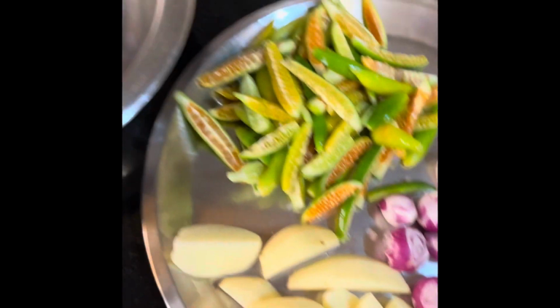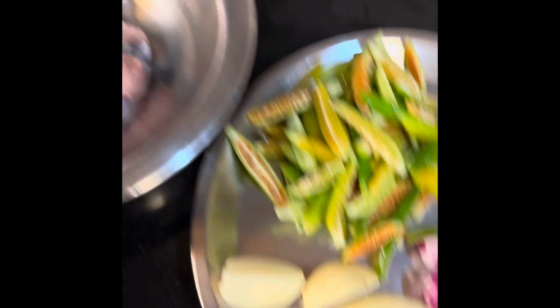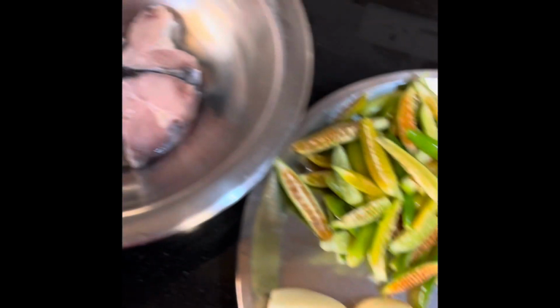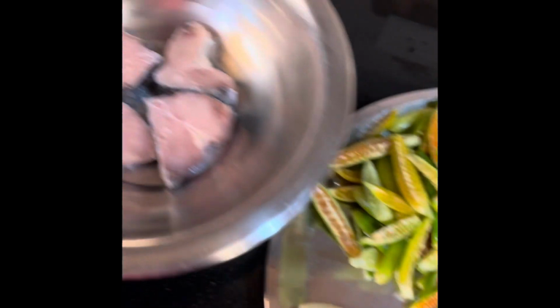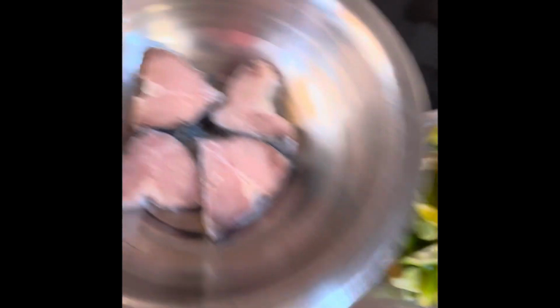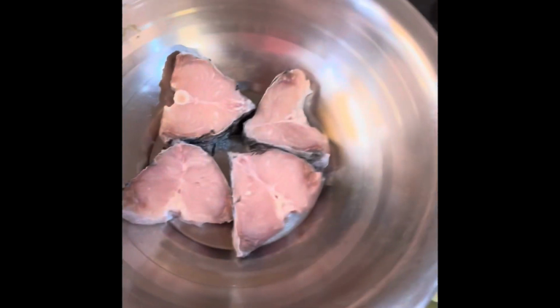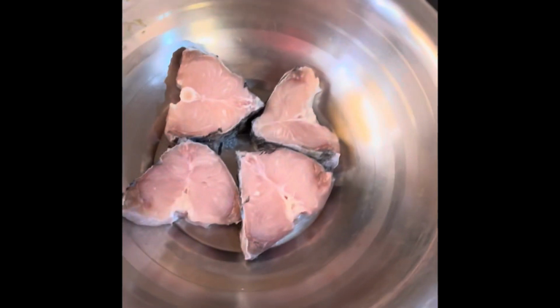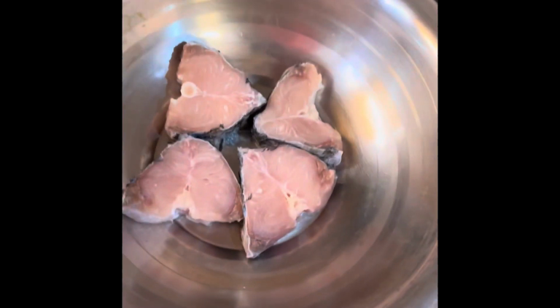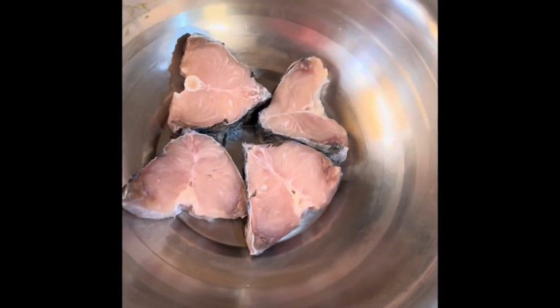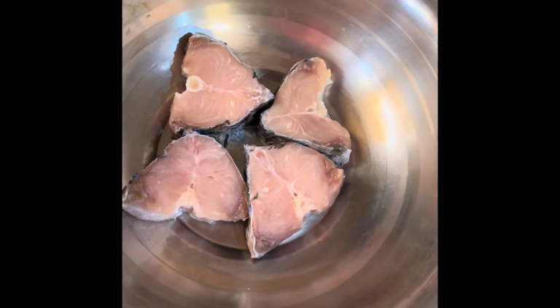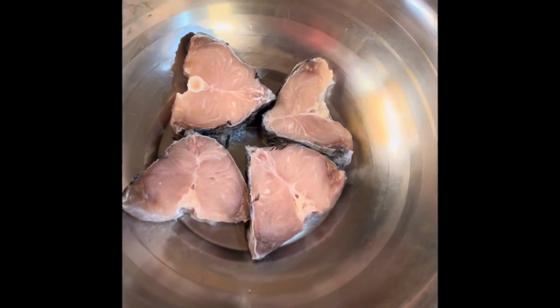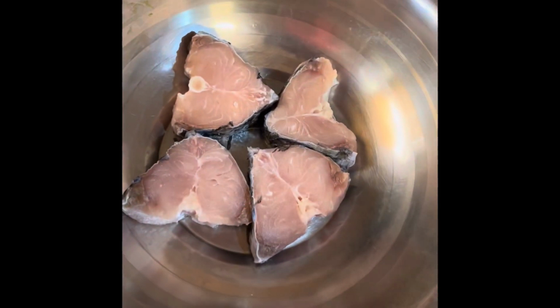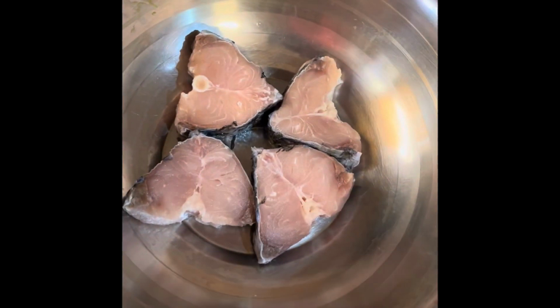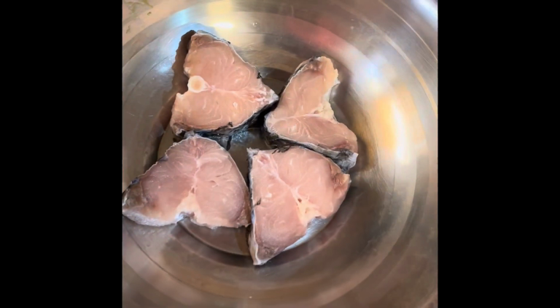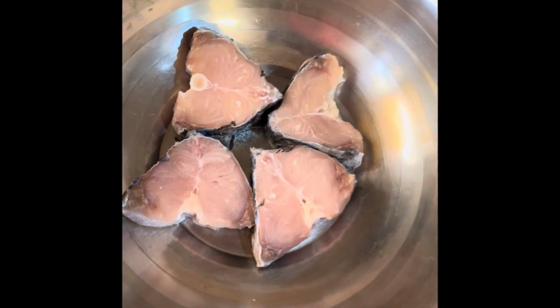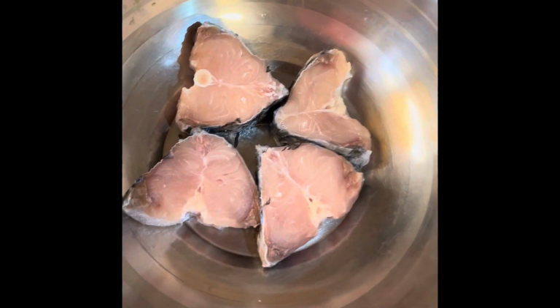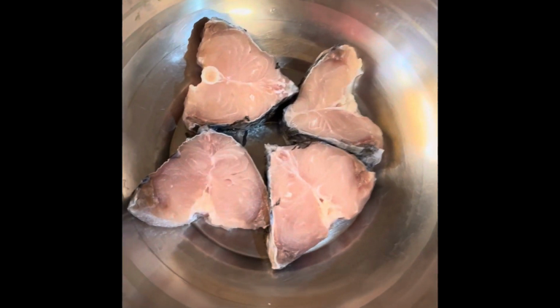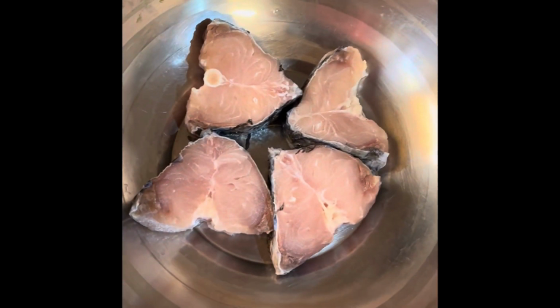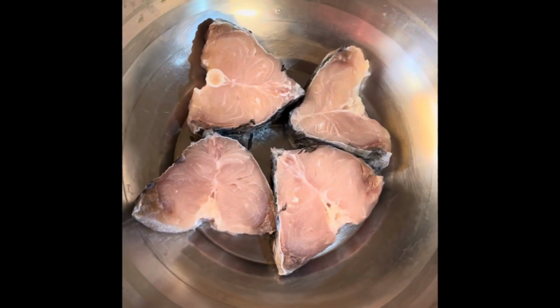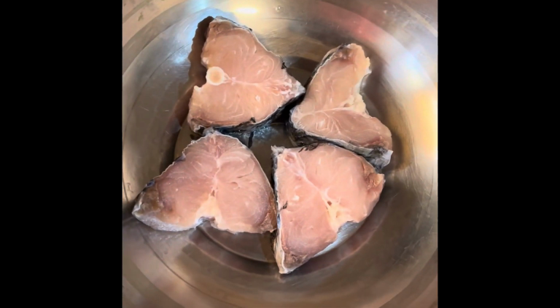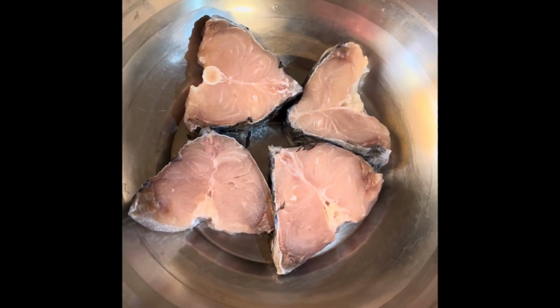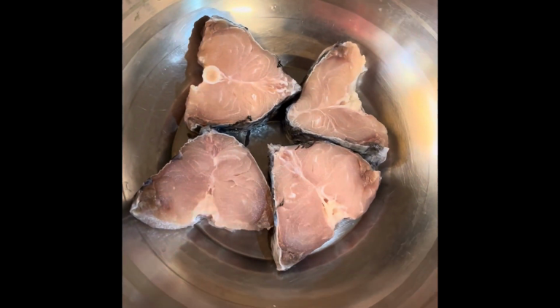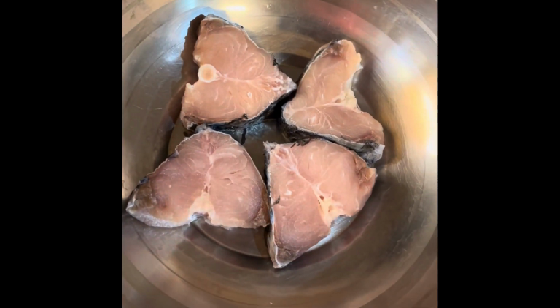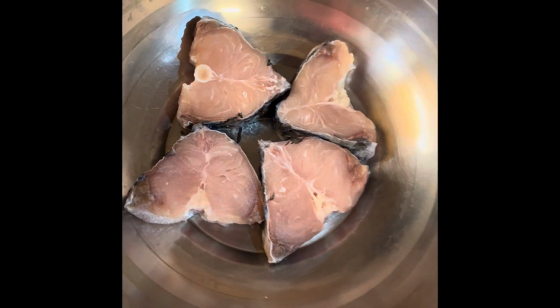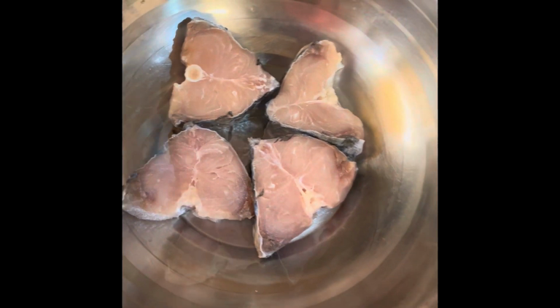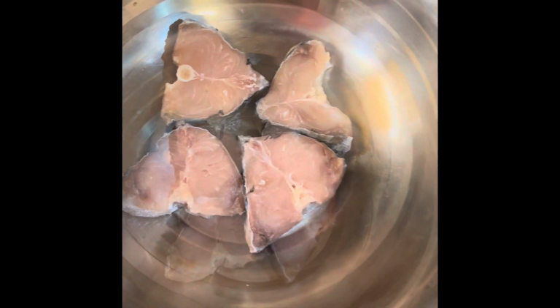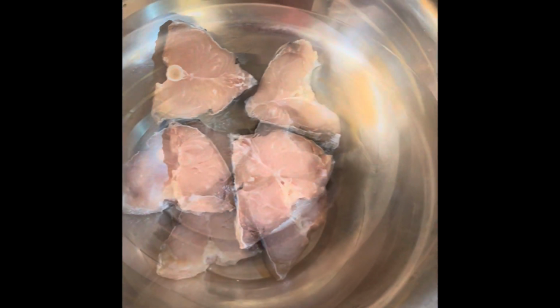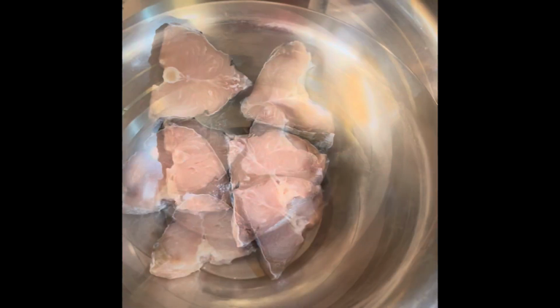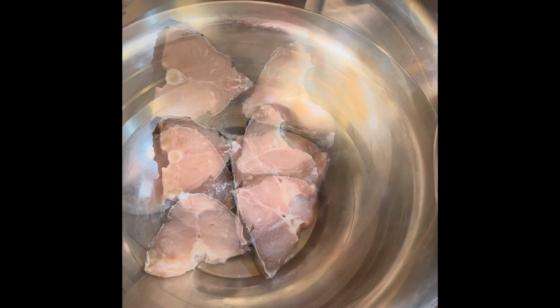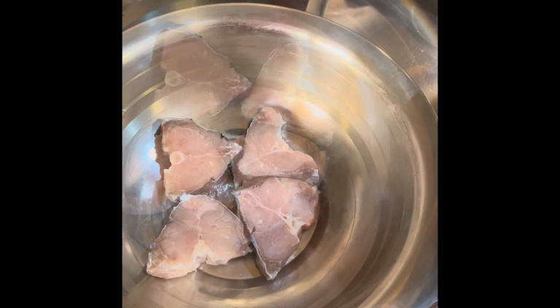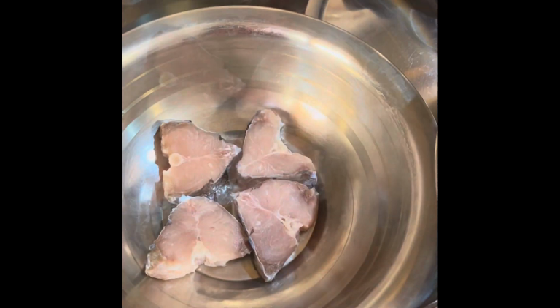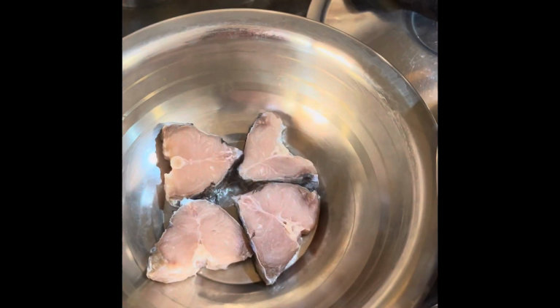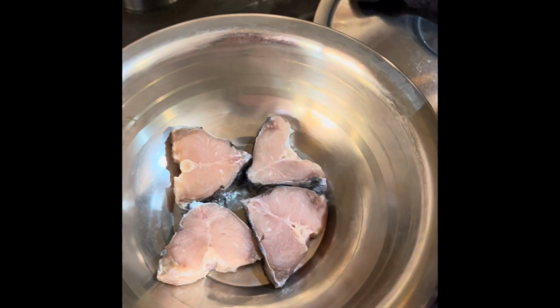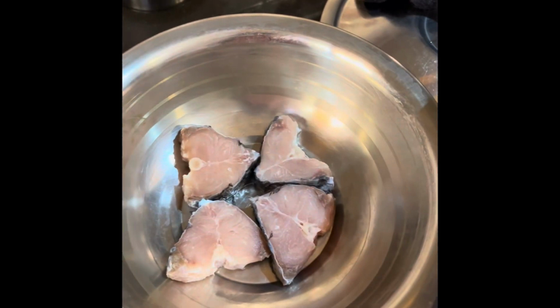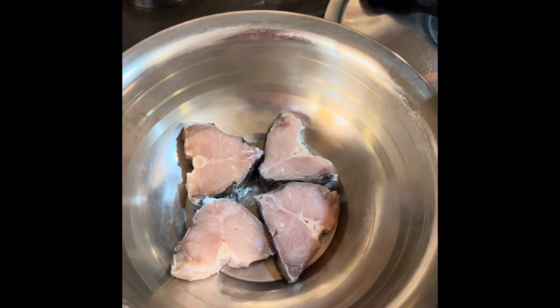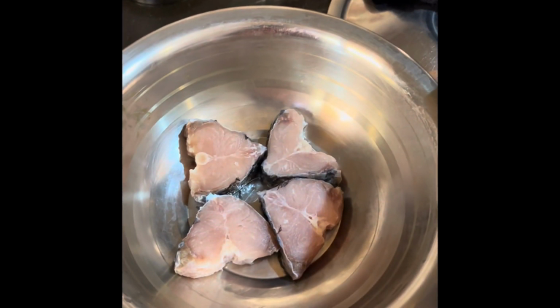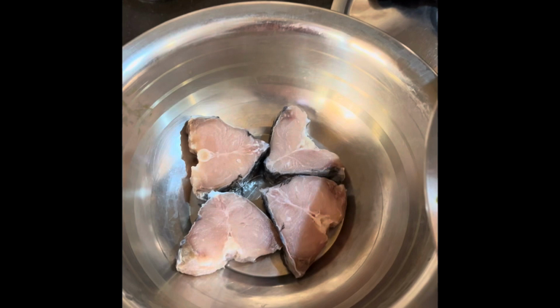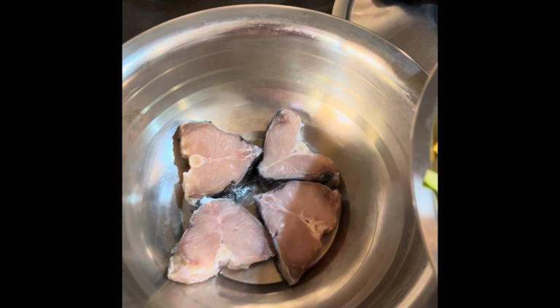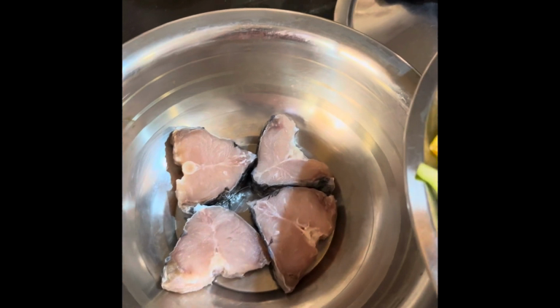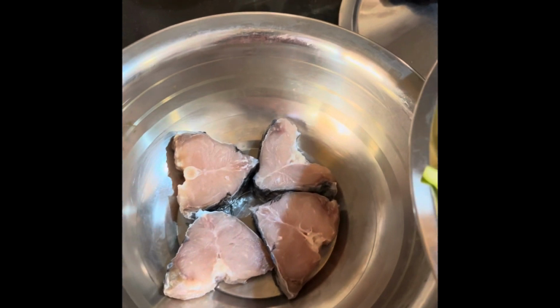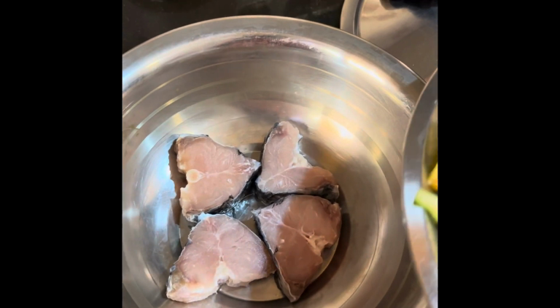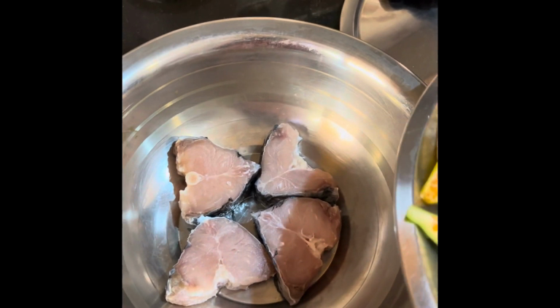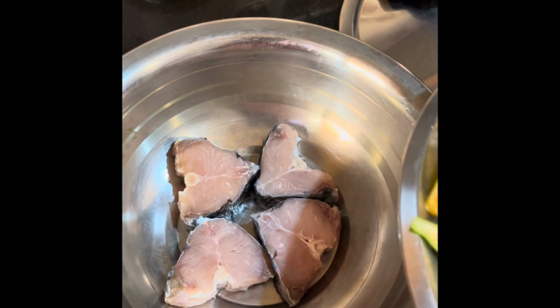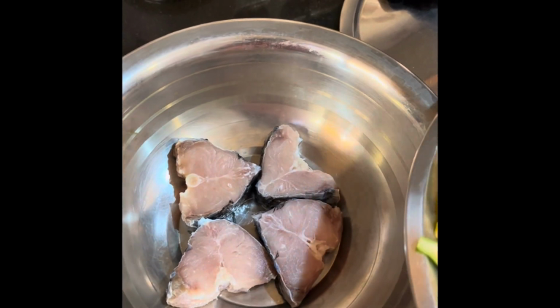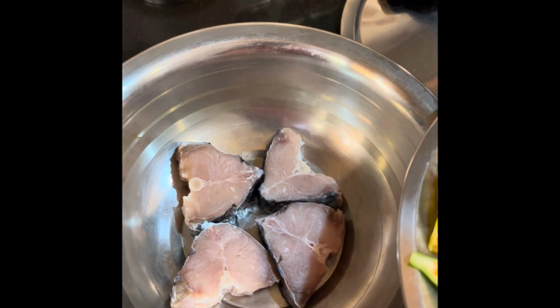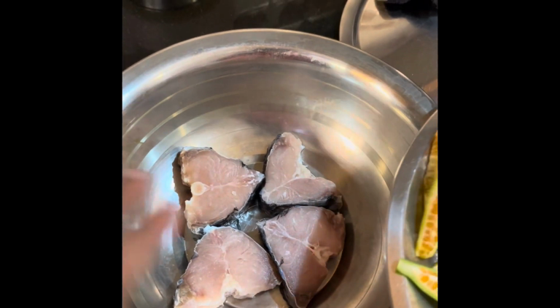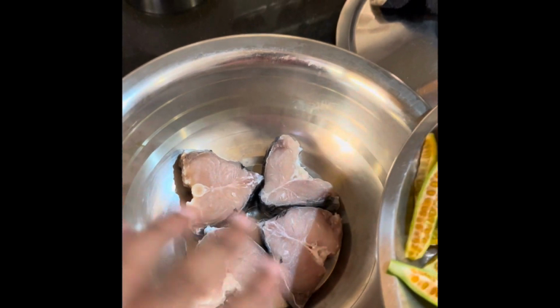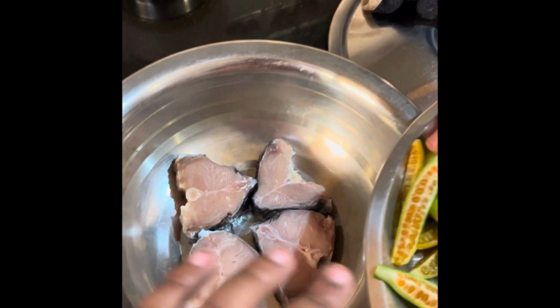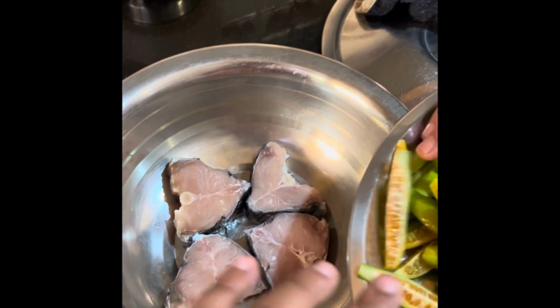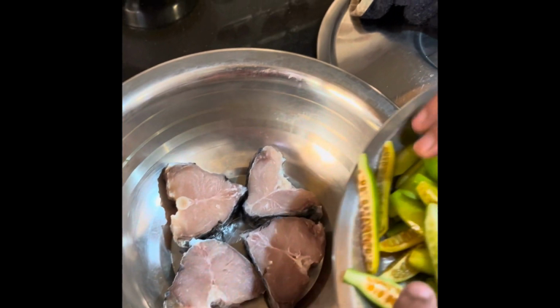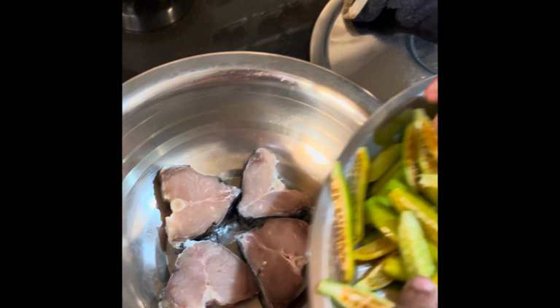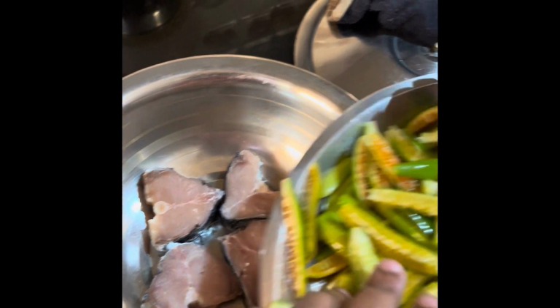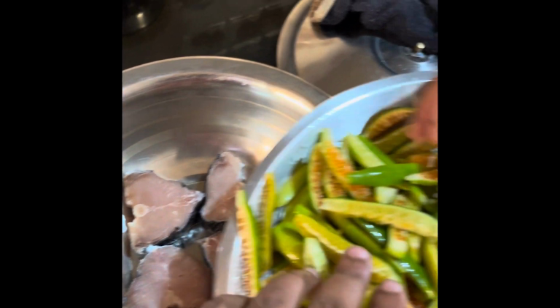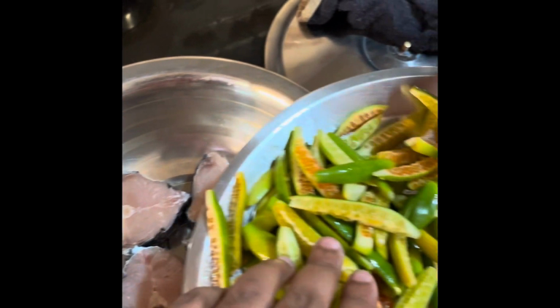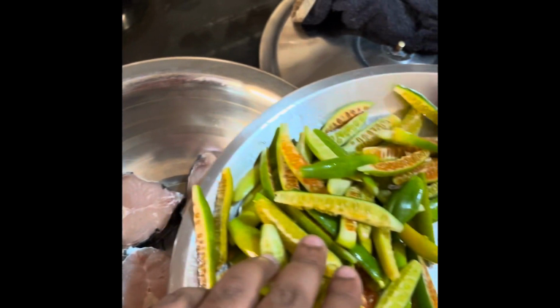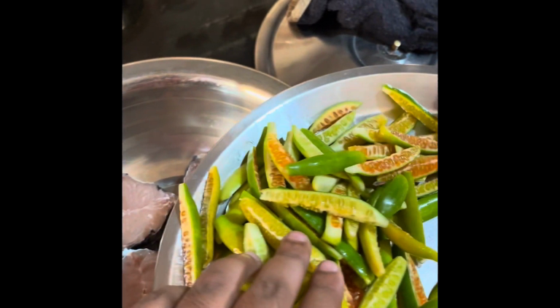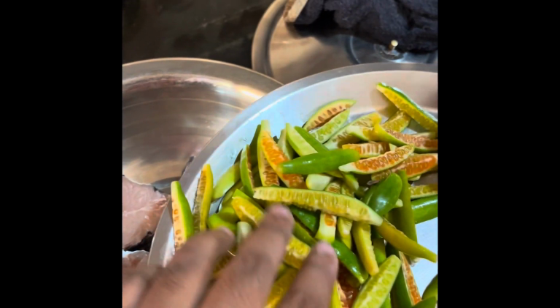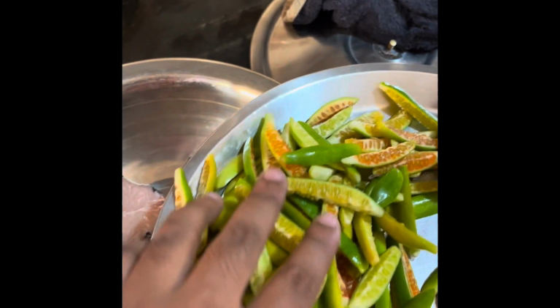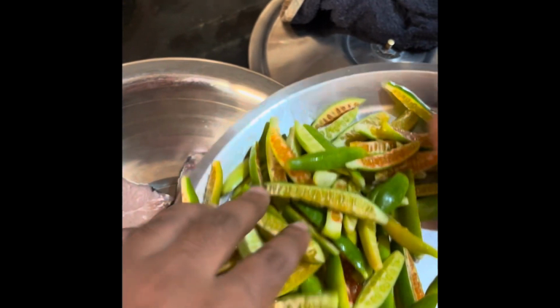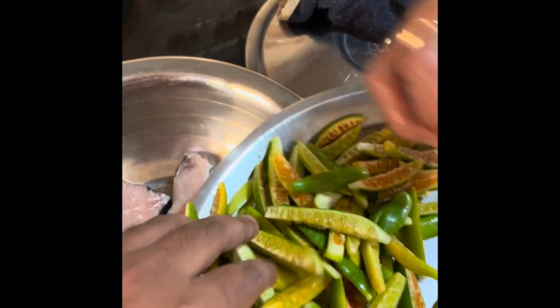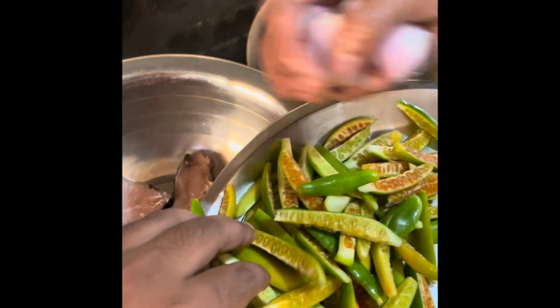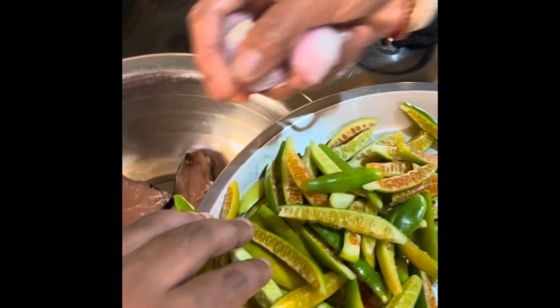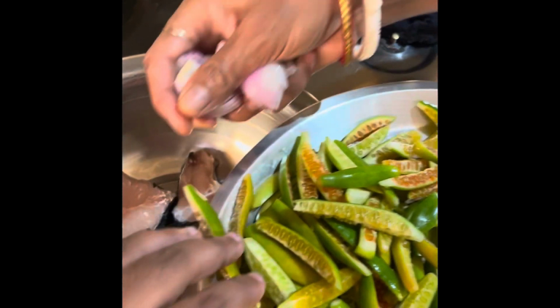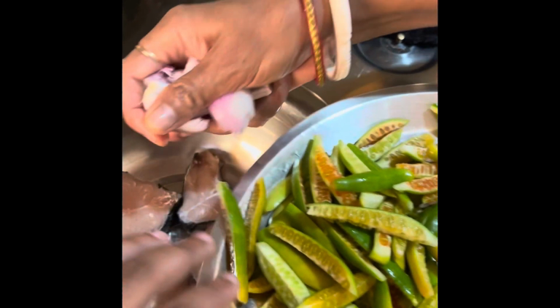We've cut the fish into four pieces. We're going to add it — we're going to add all the peyang.